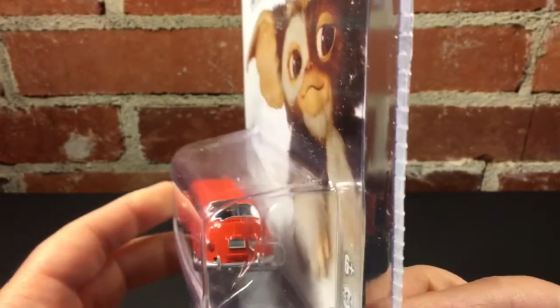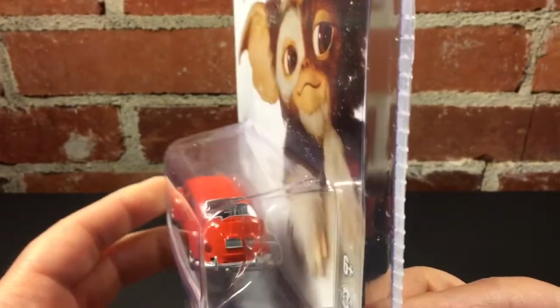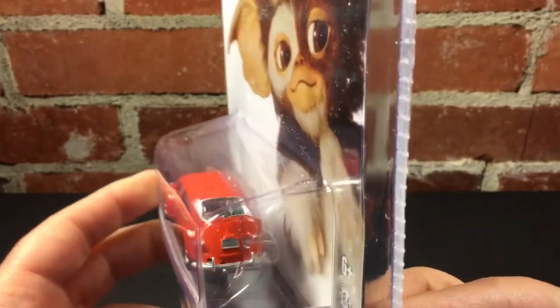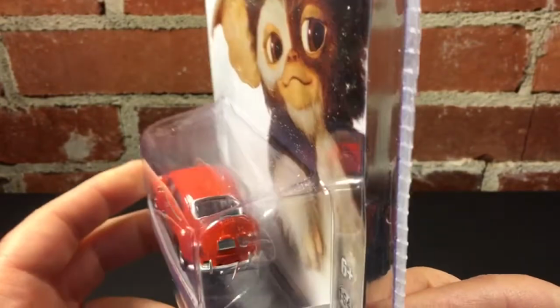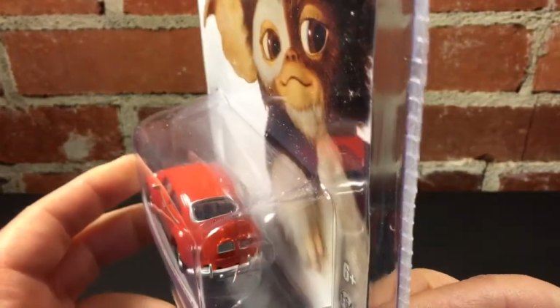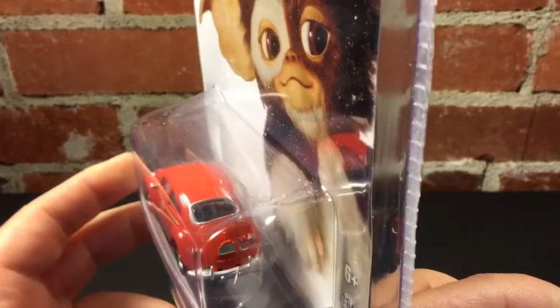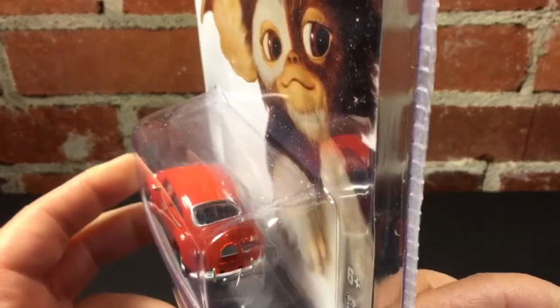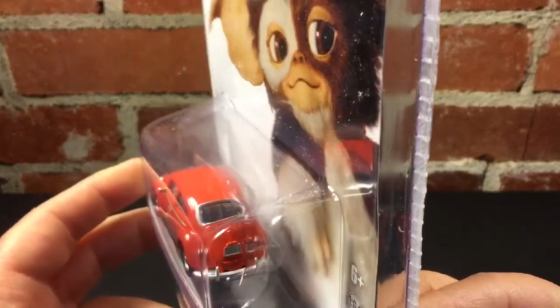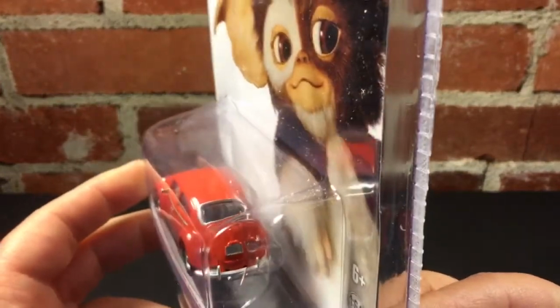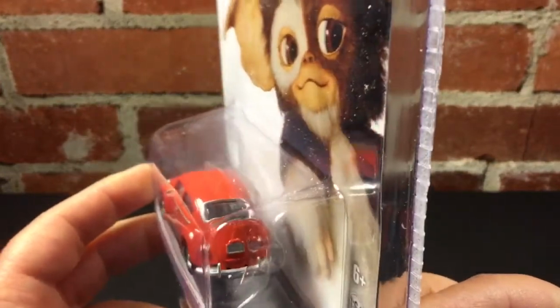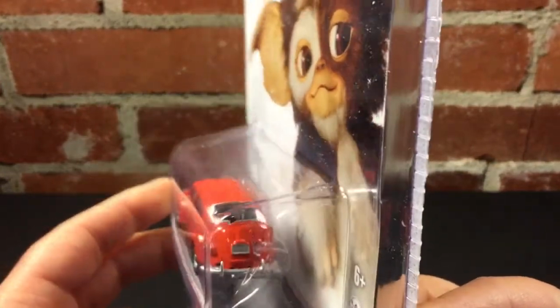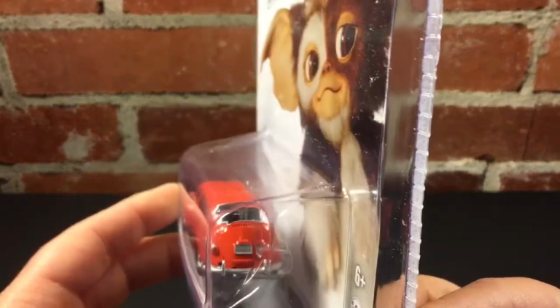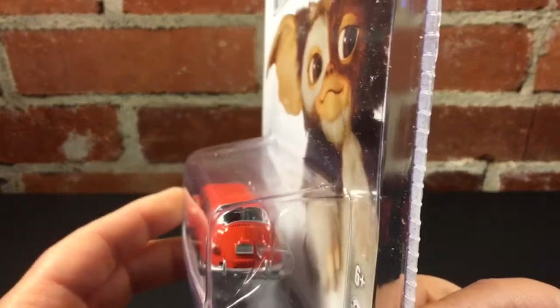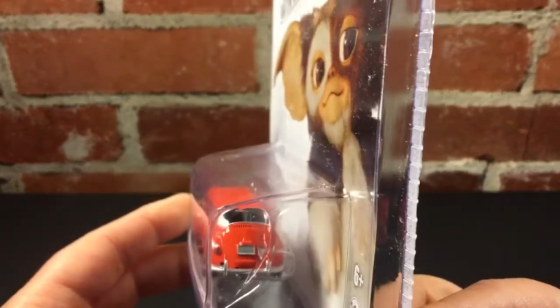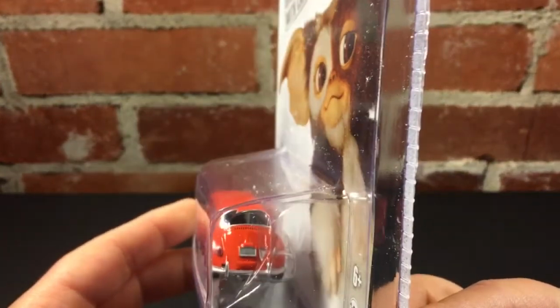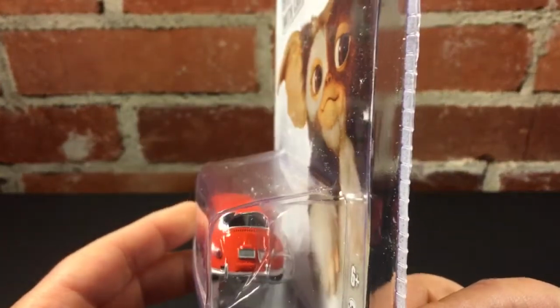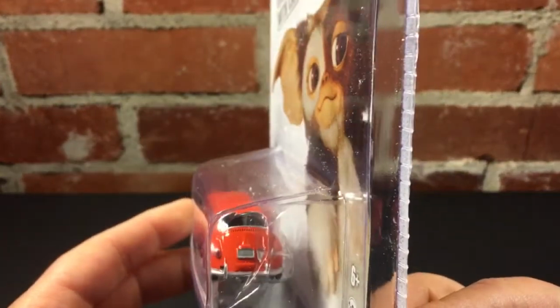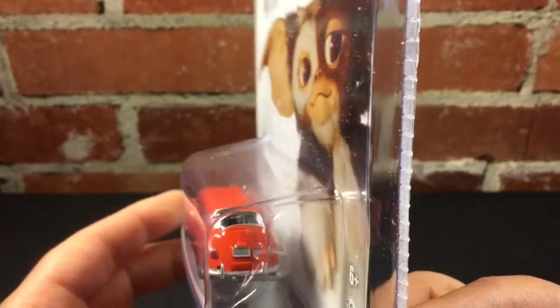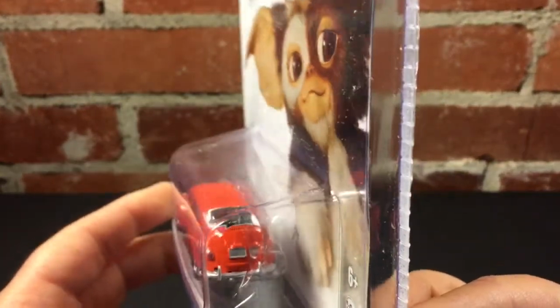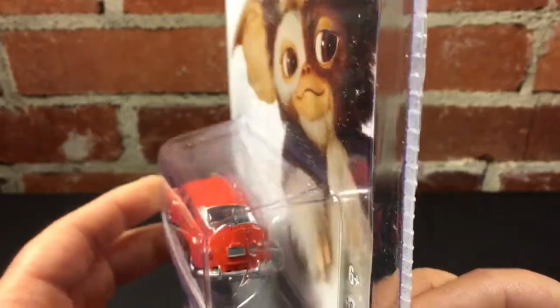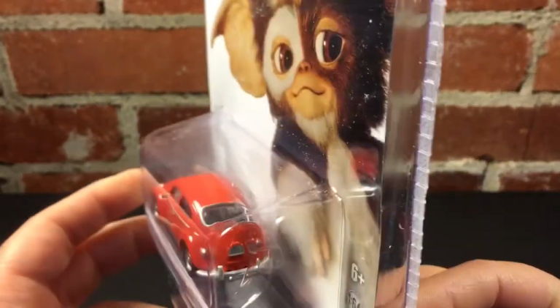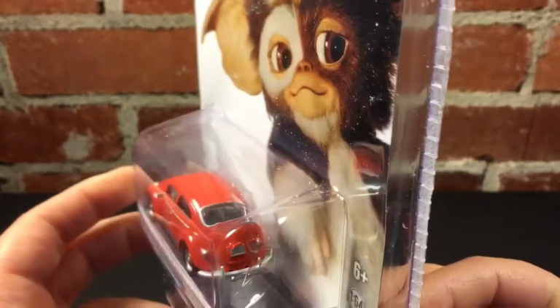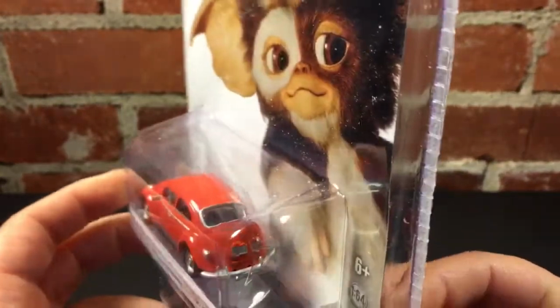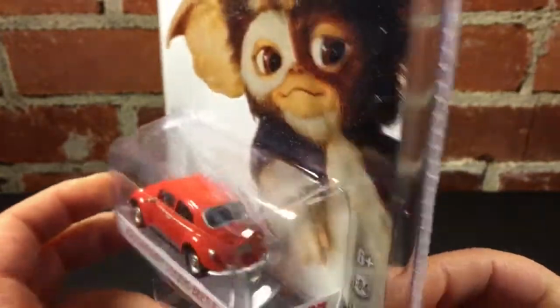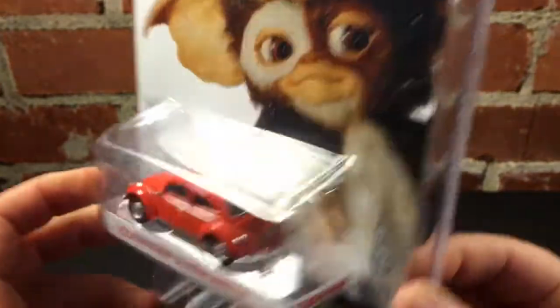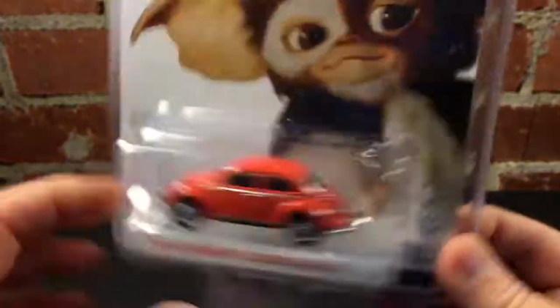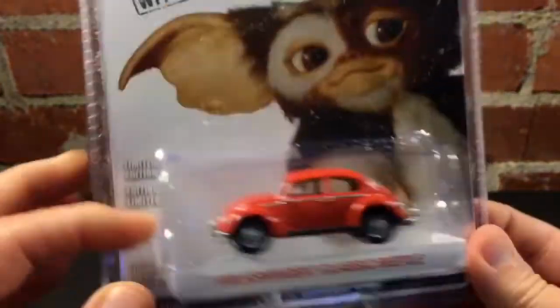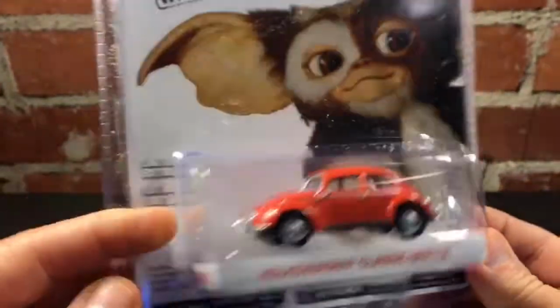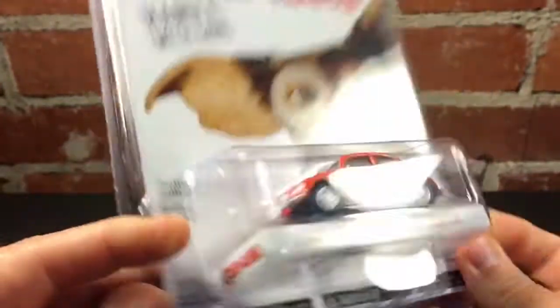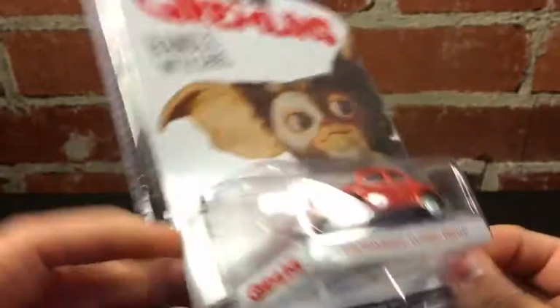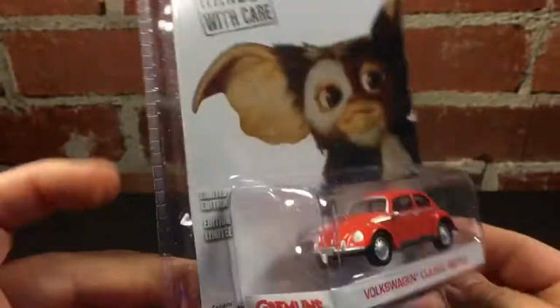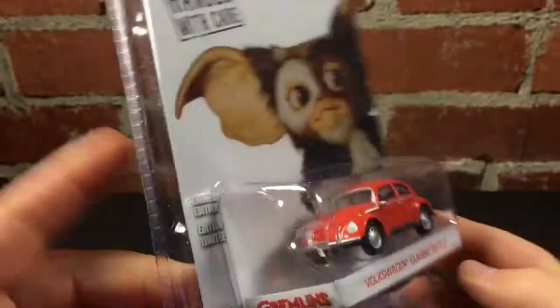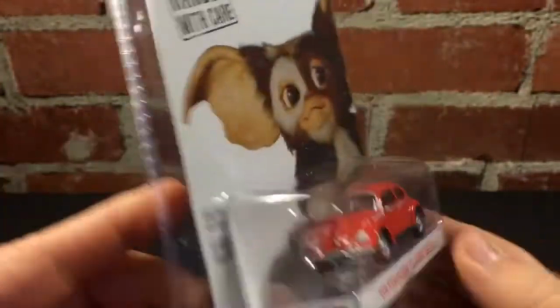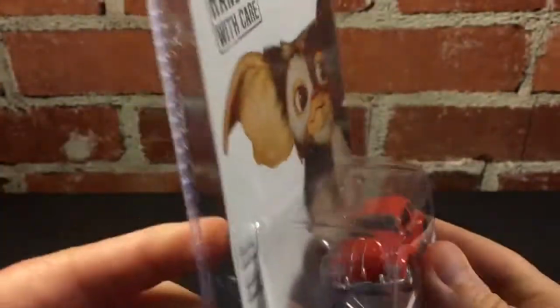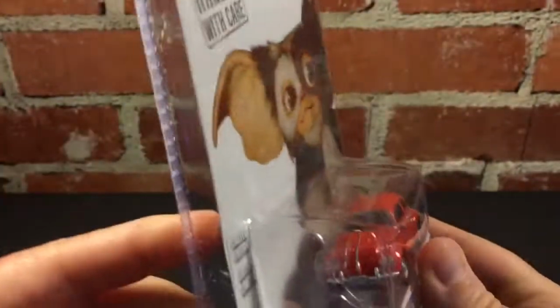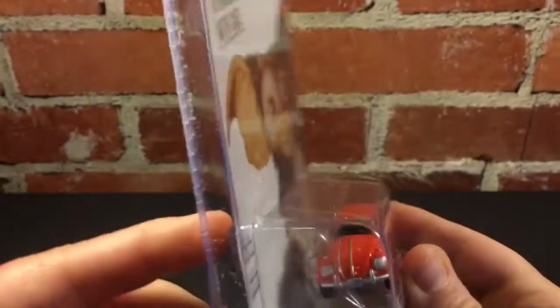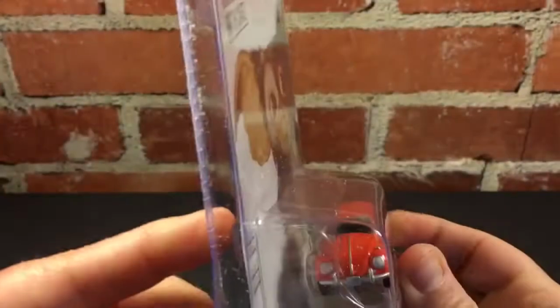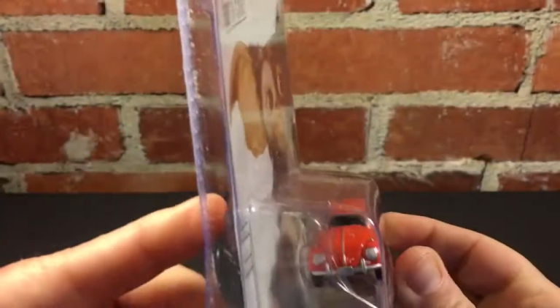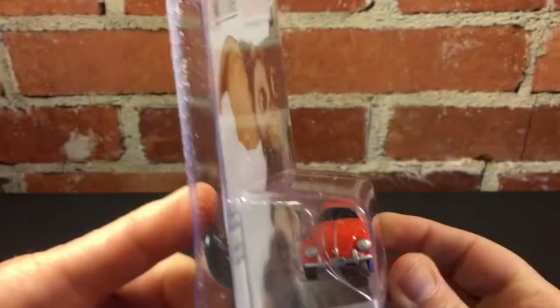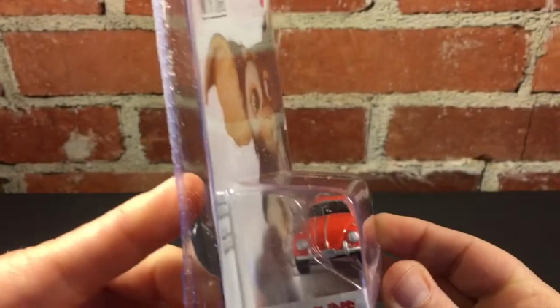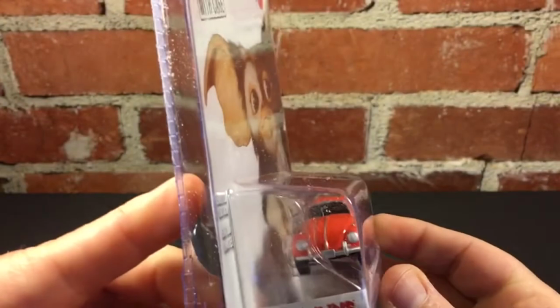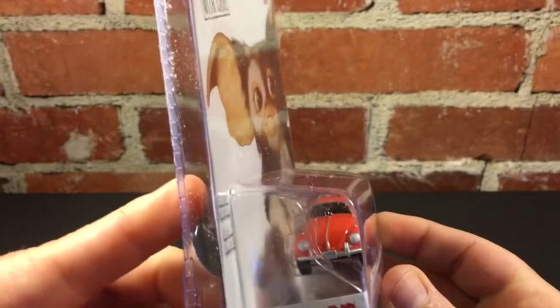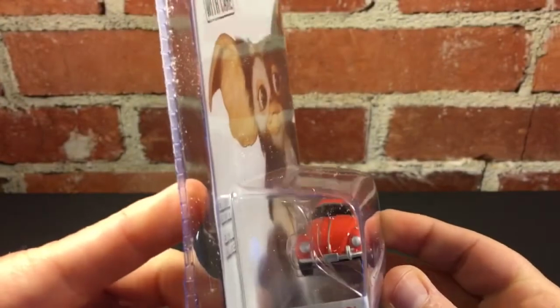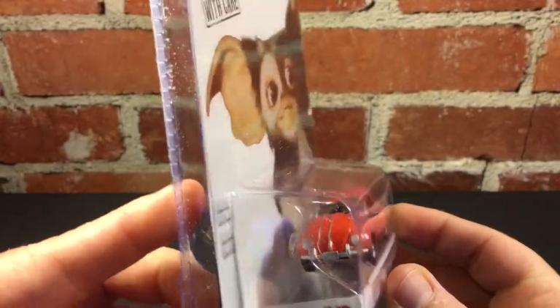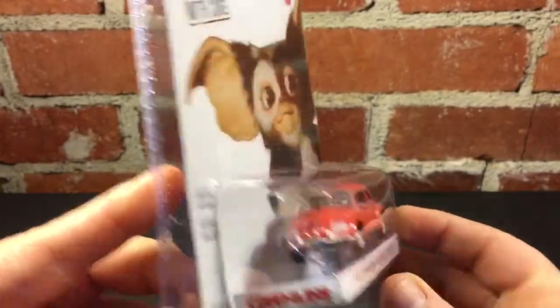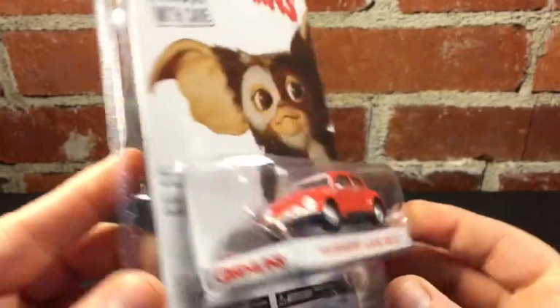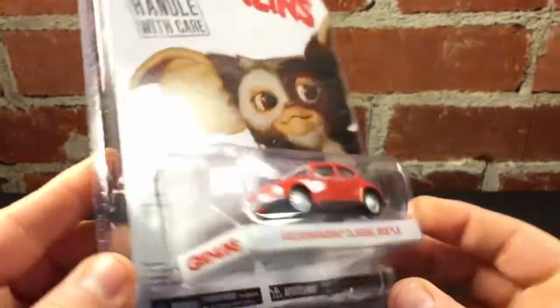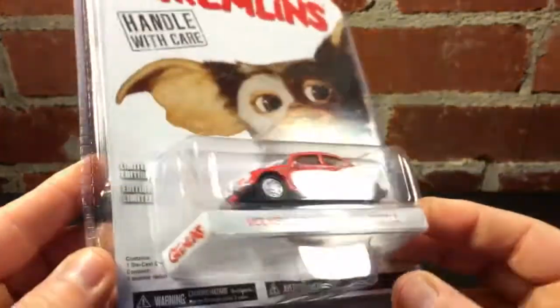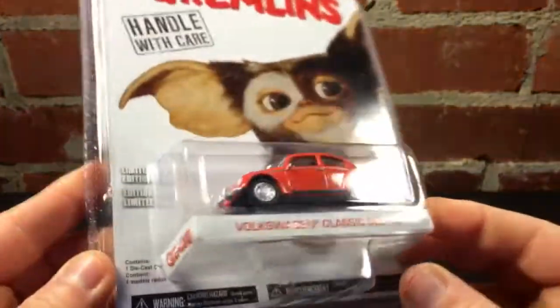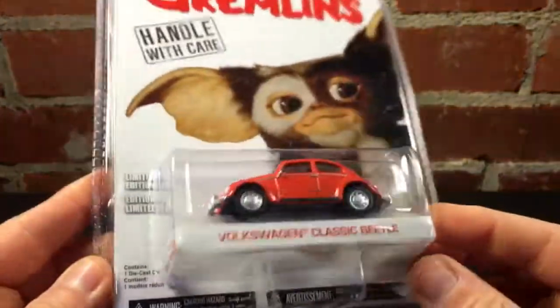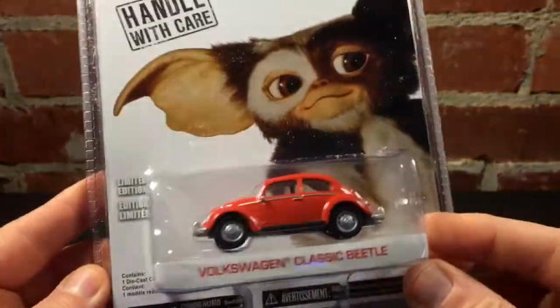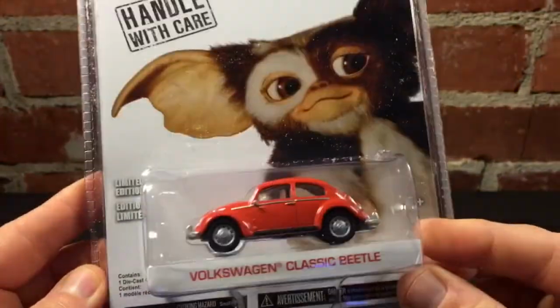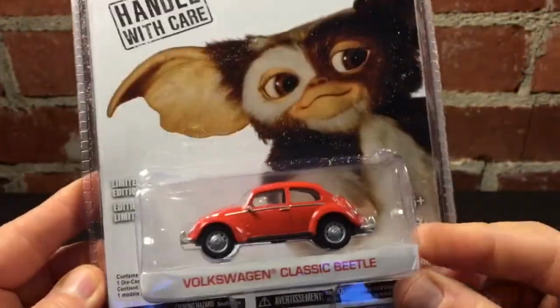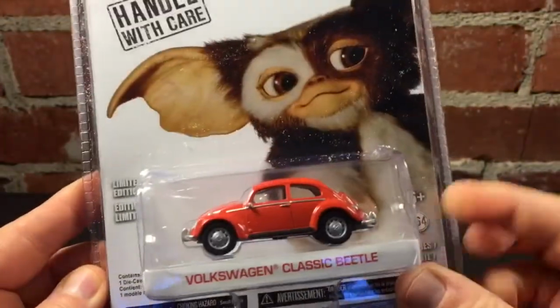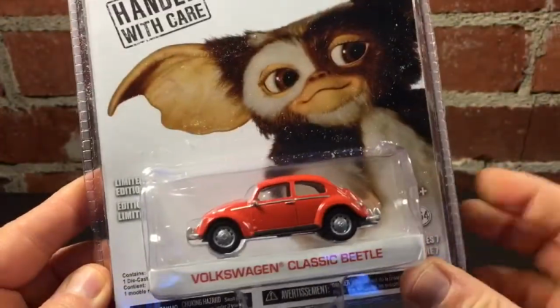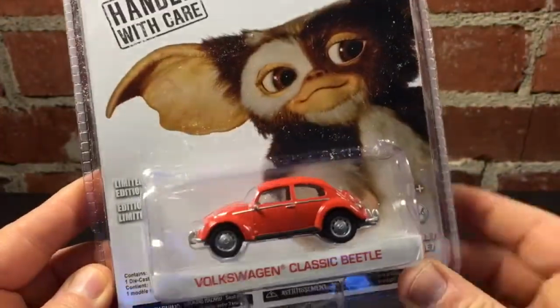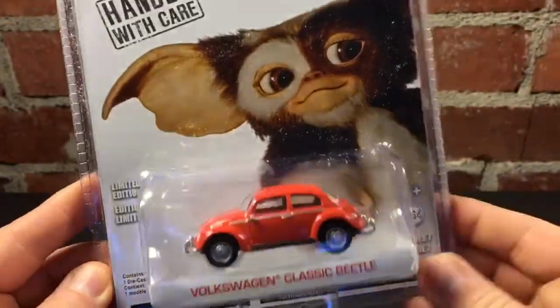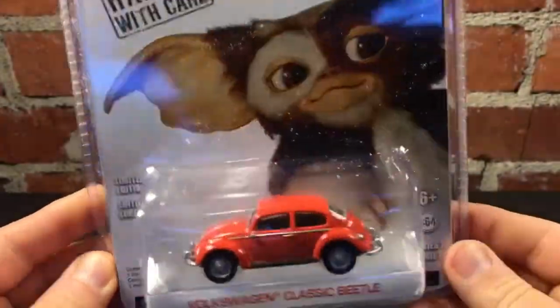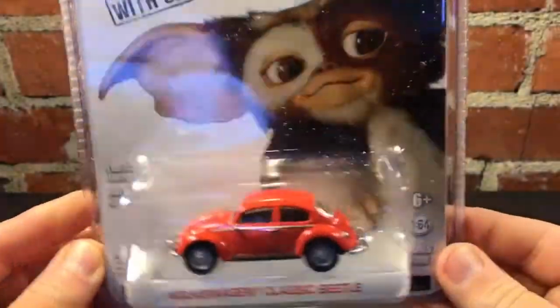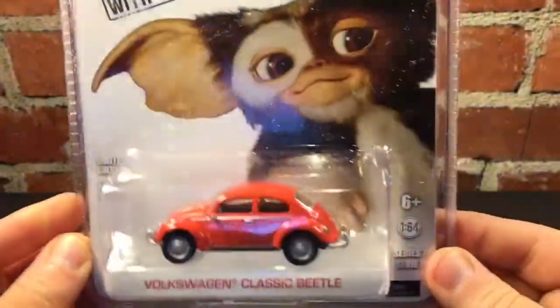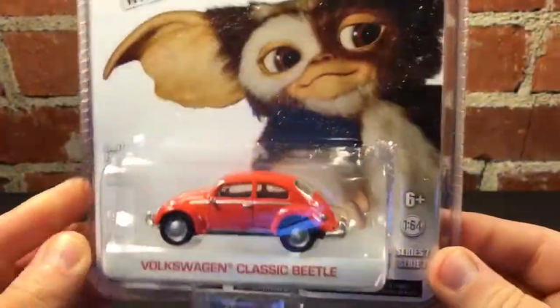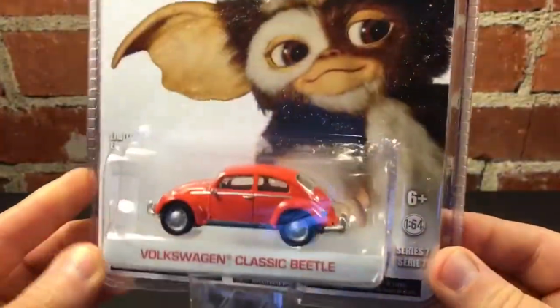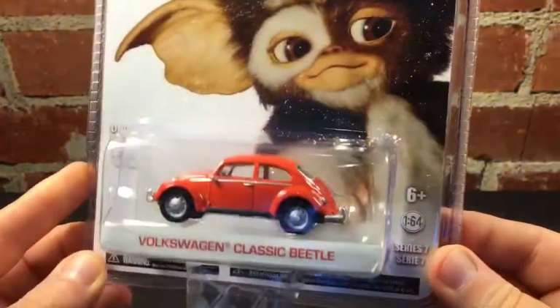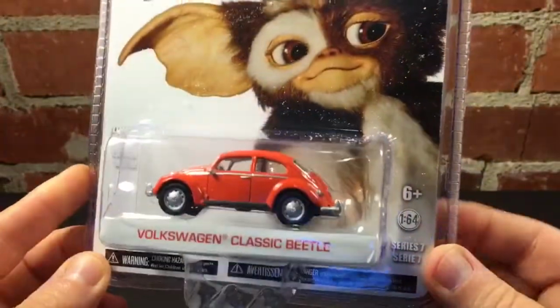The back looks absolutely perfect. I like that they got the bumpers just right. This is a pretty cool-looking casting.